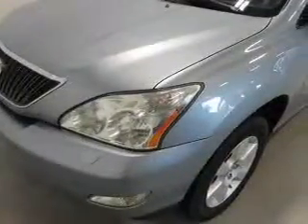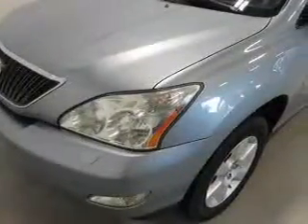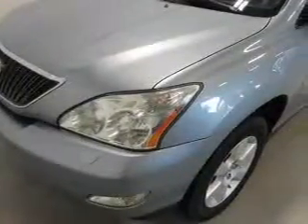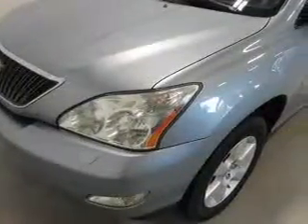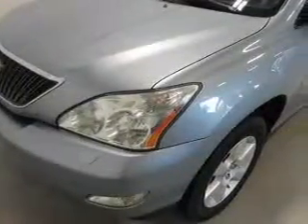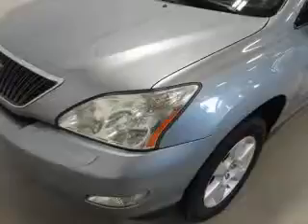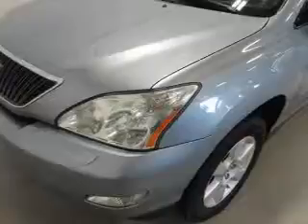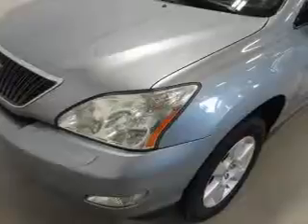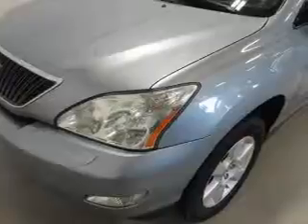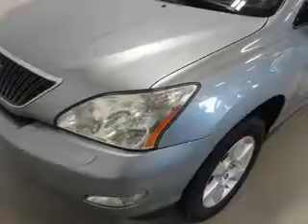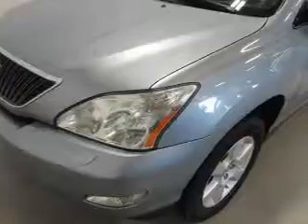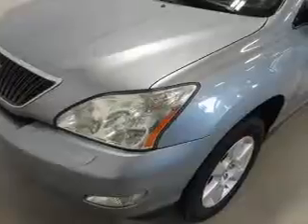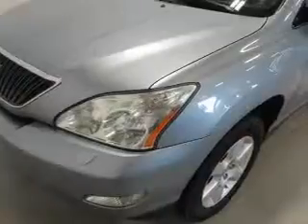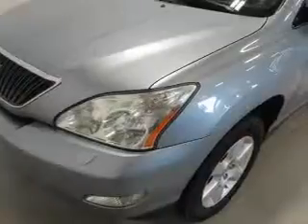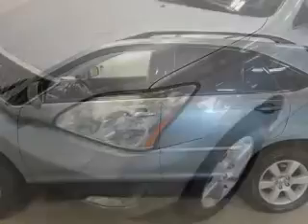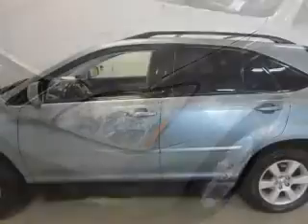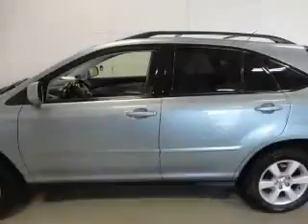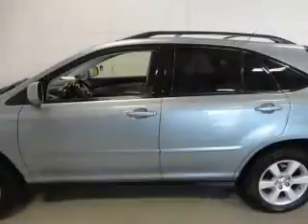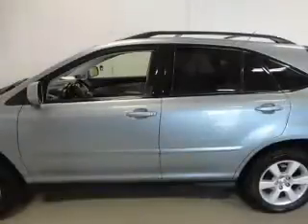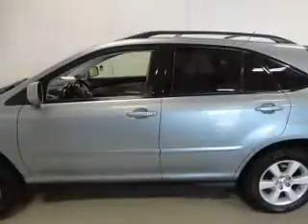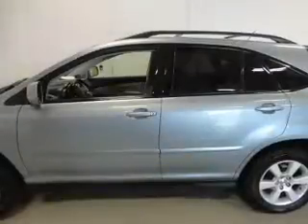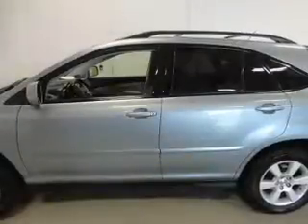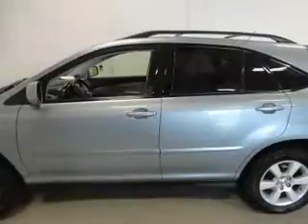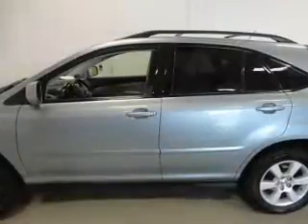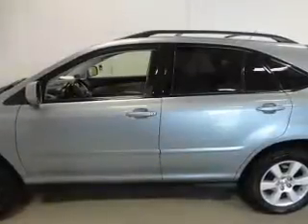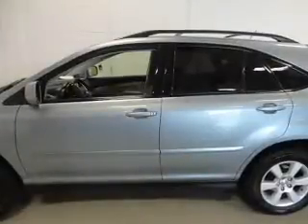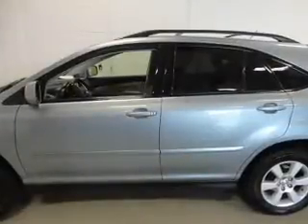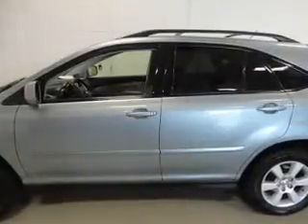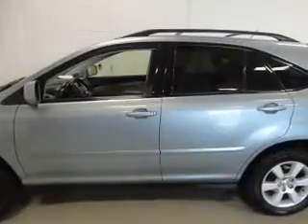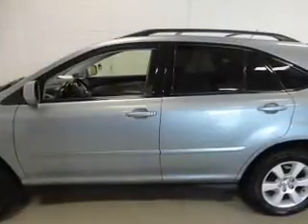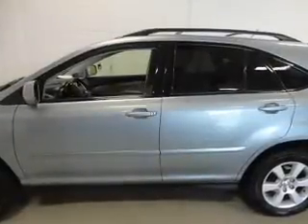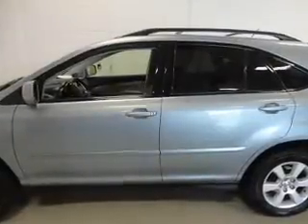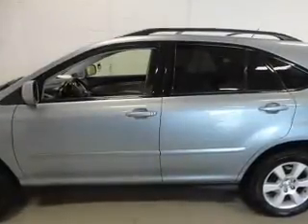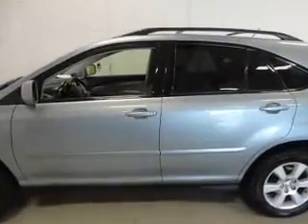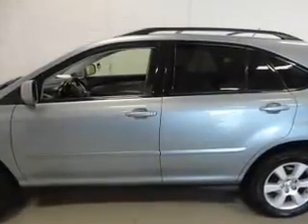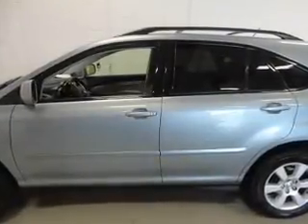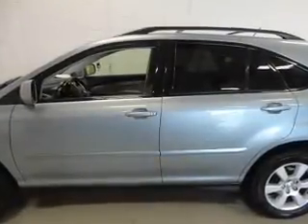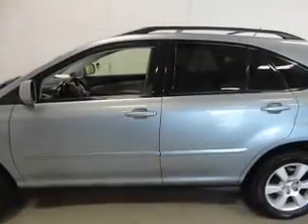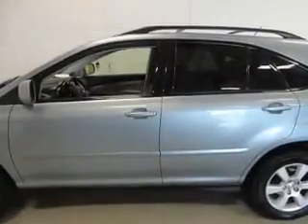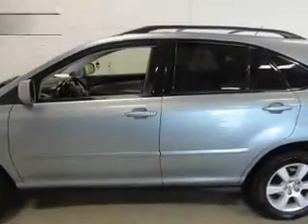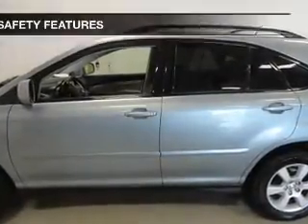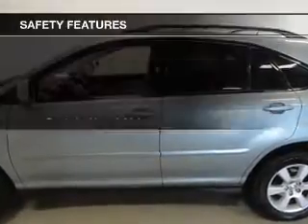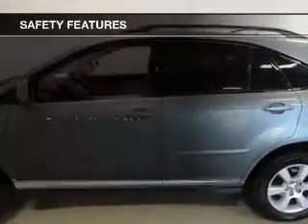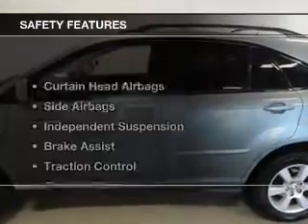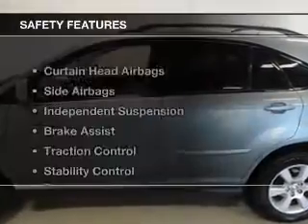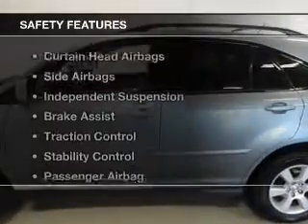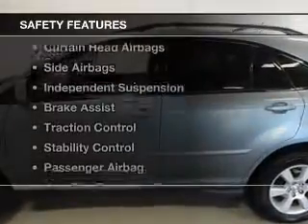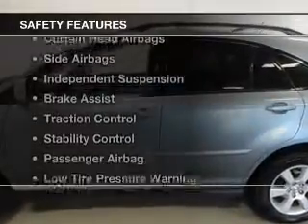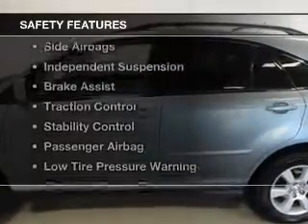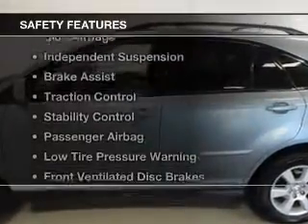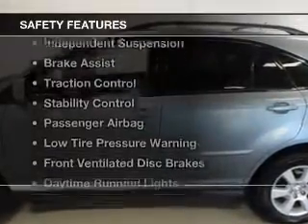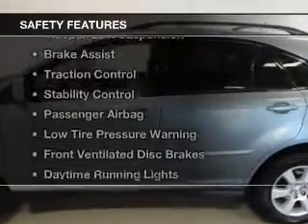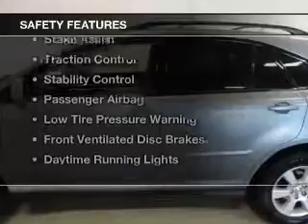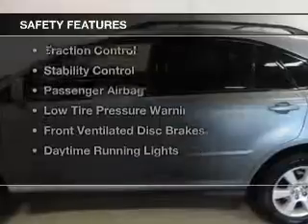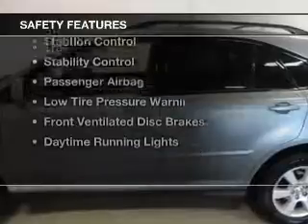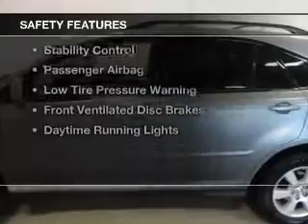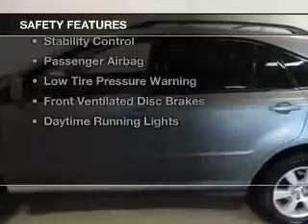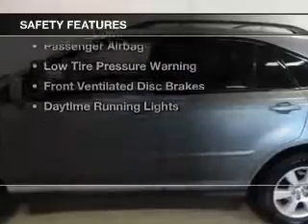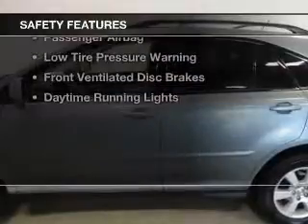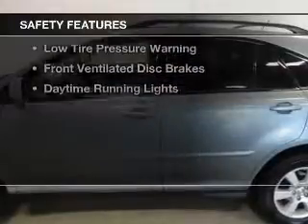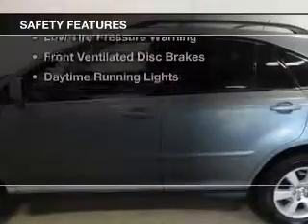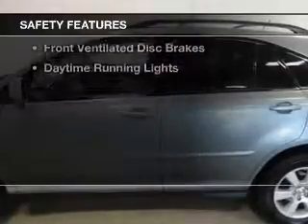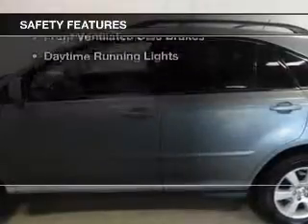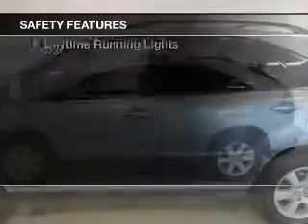Additional features include power seats, cruise control, keyless entry, and split rear seats.